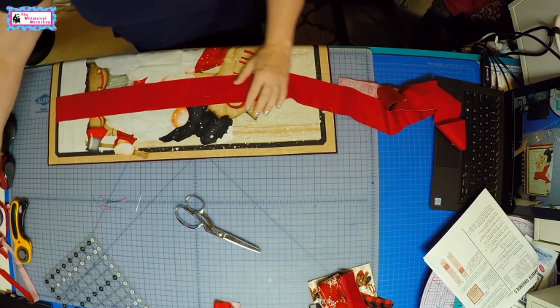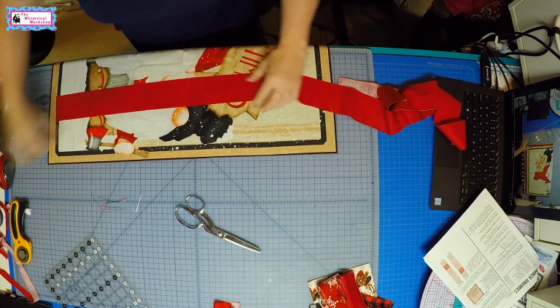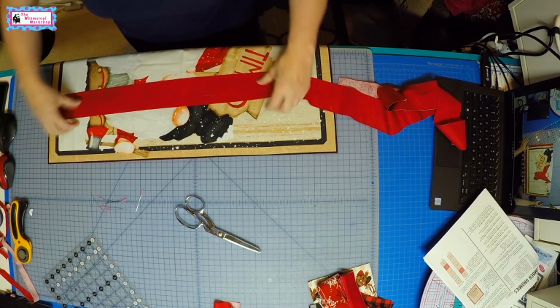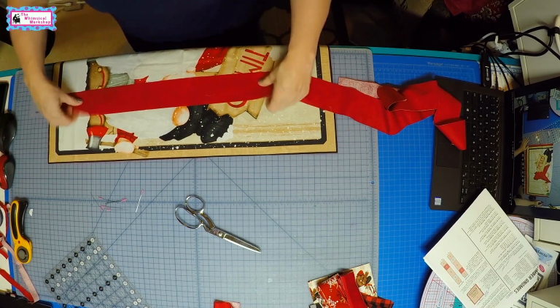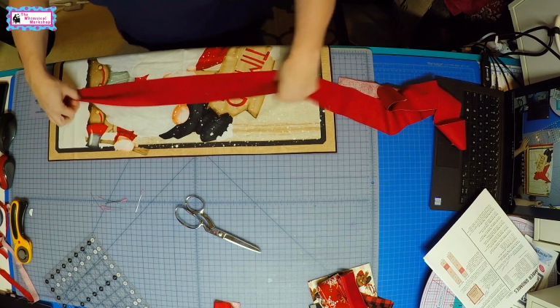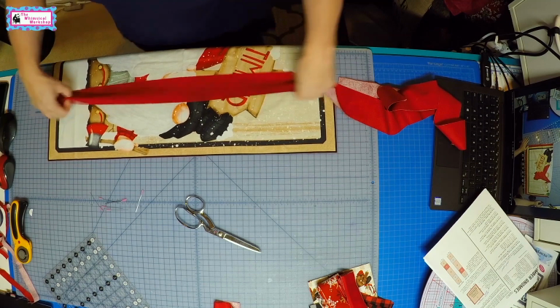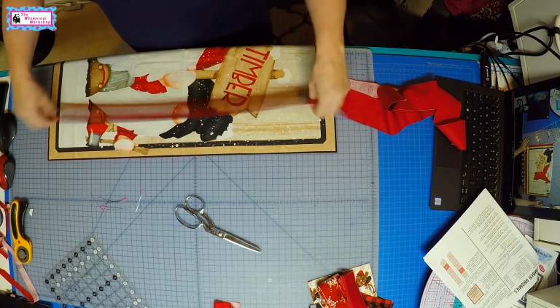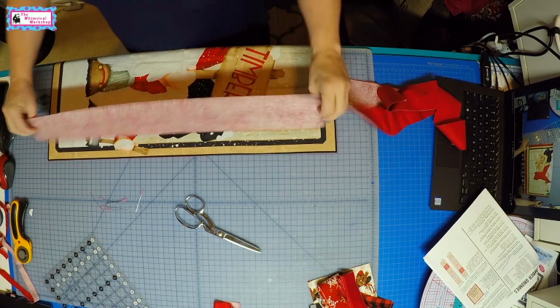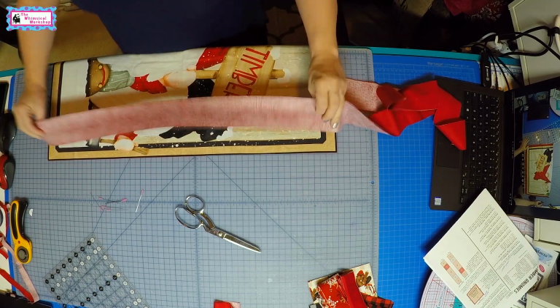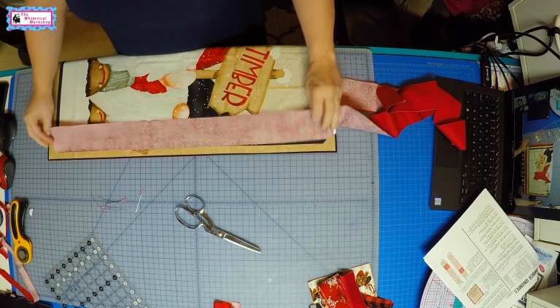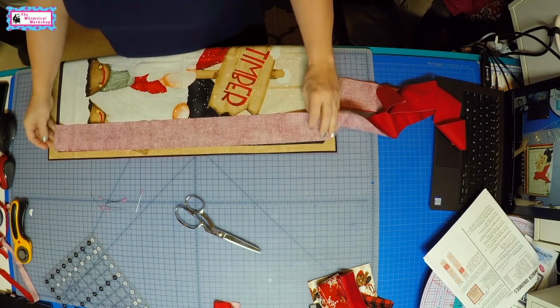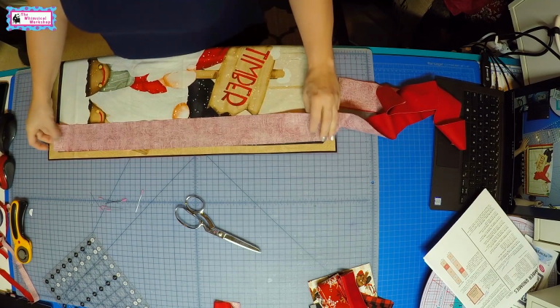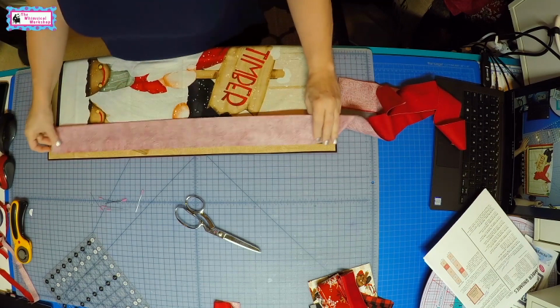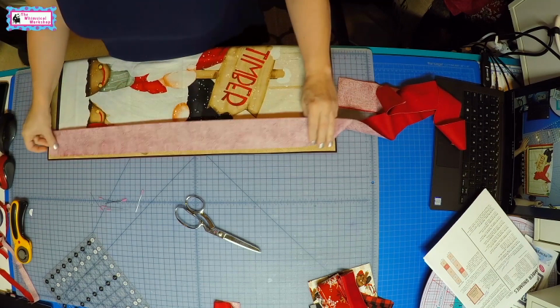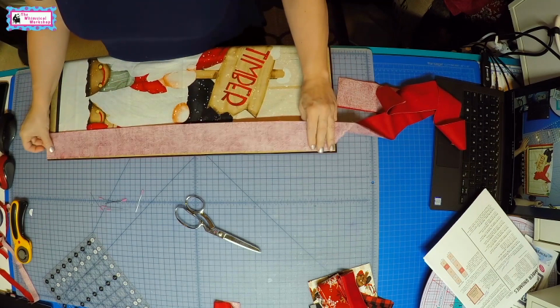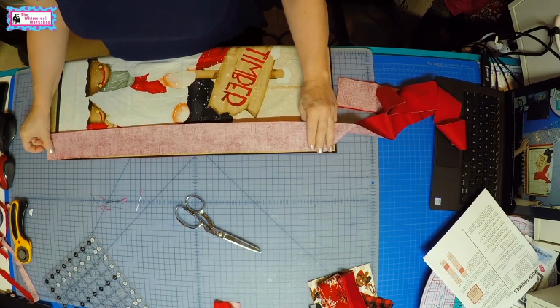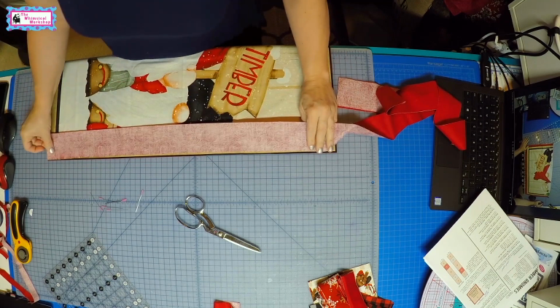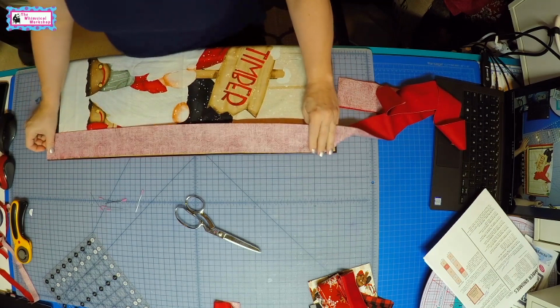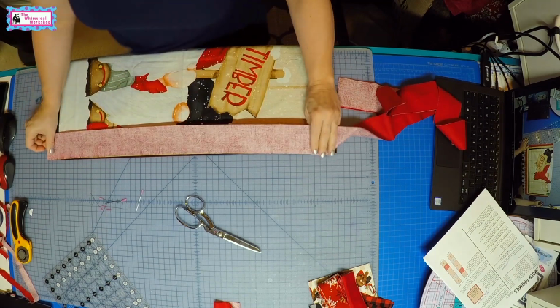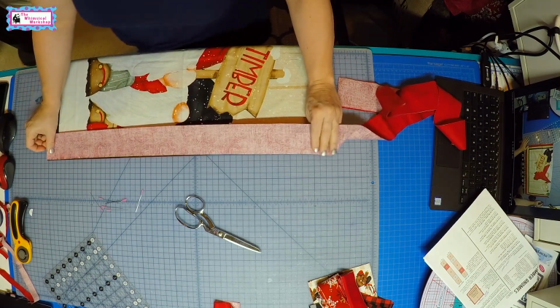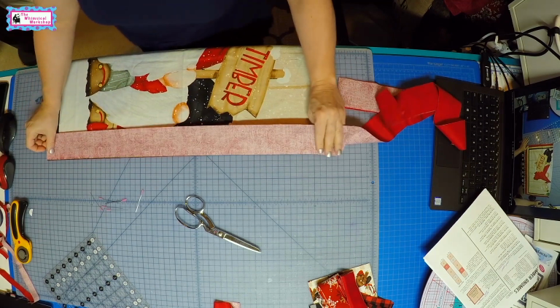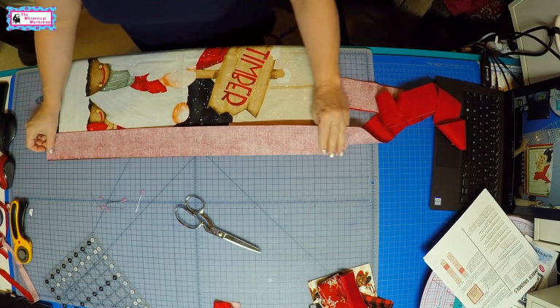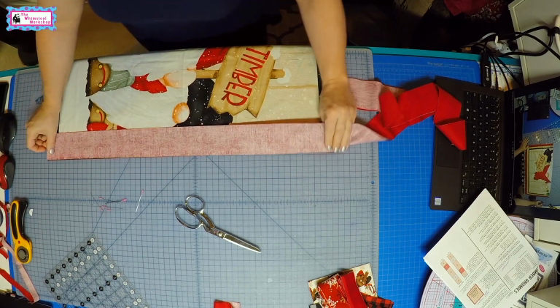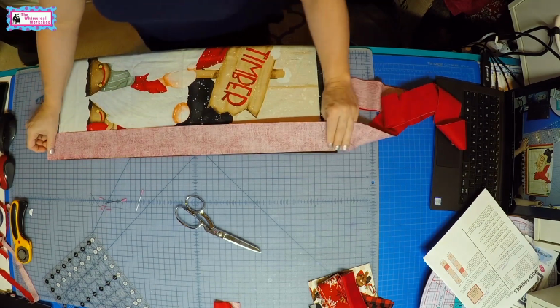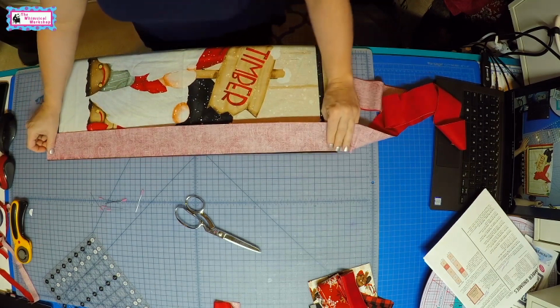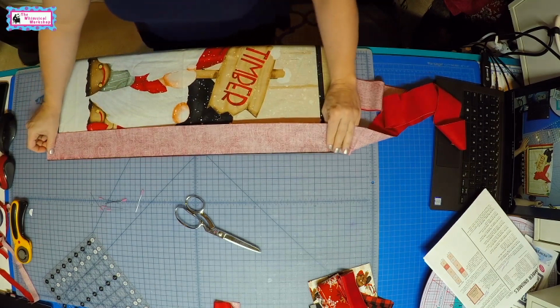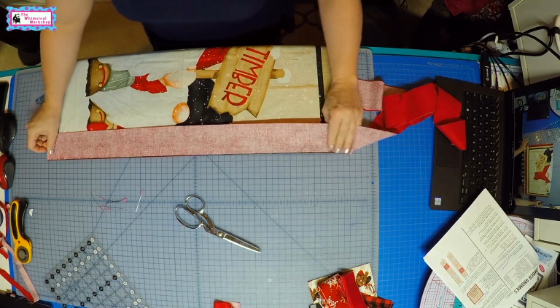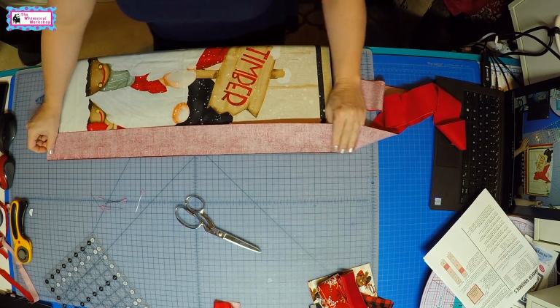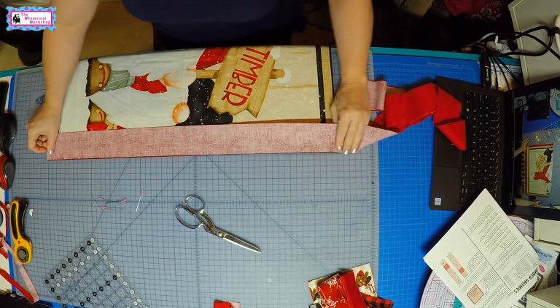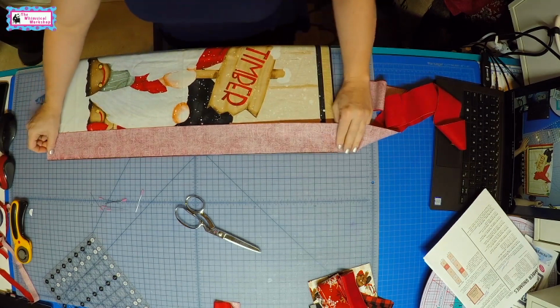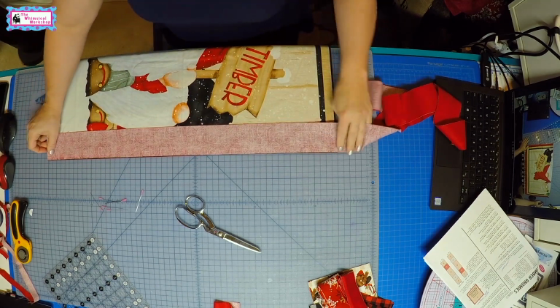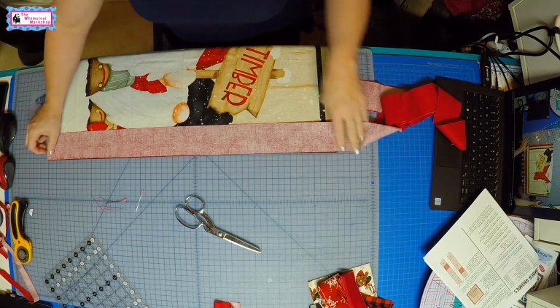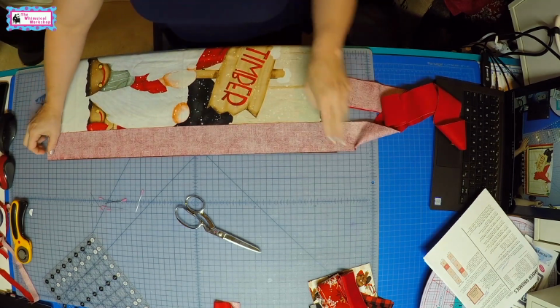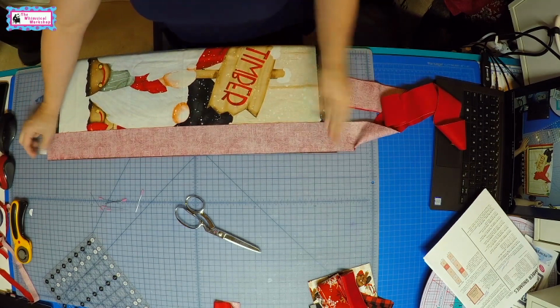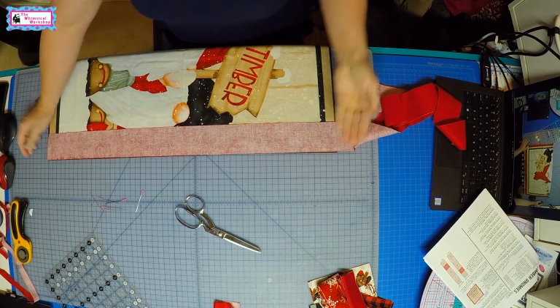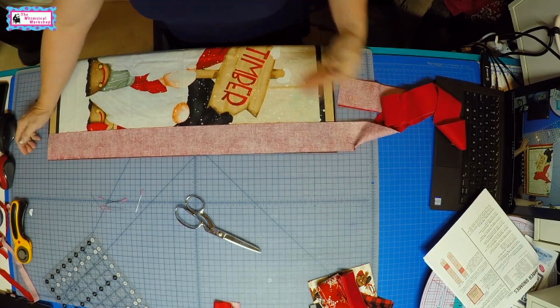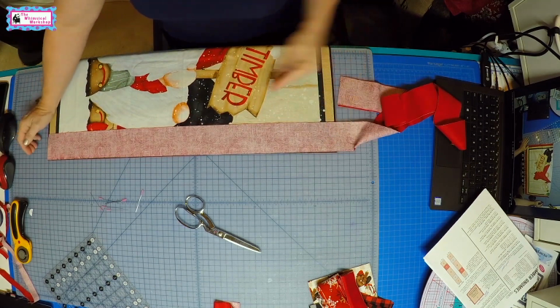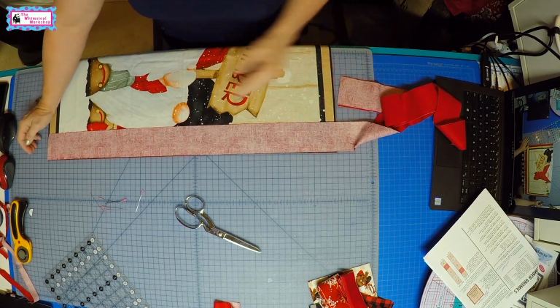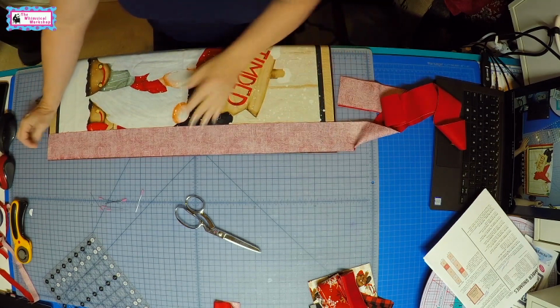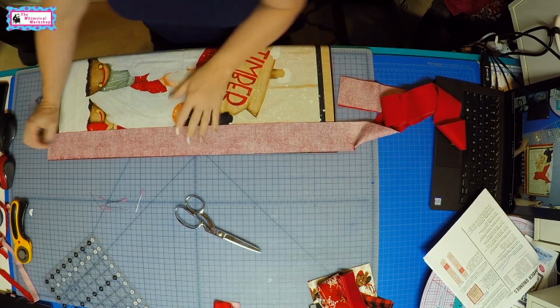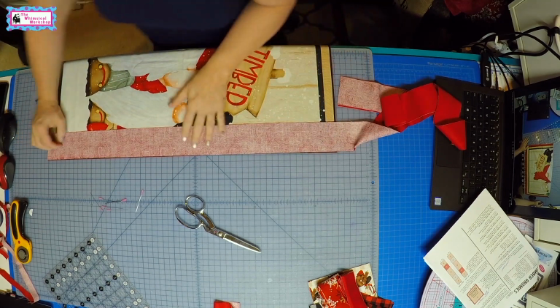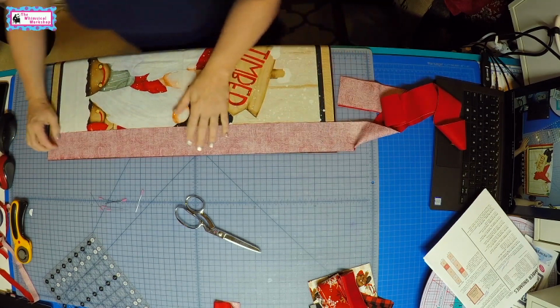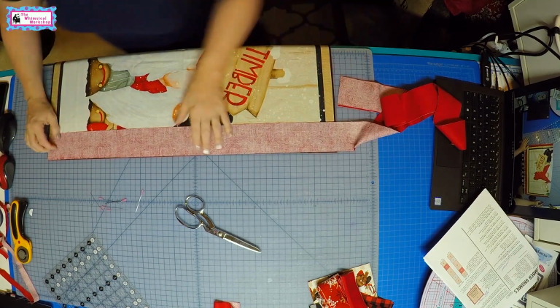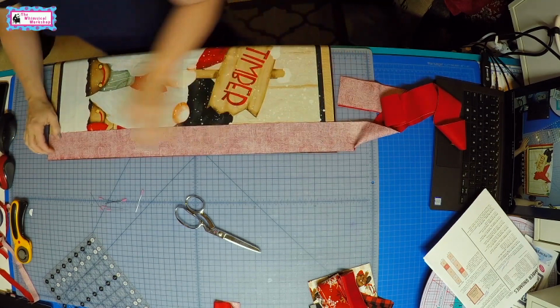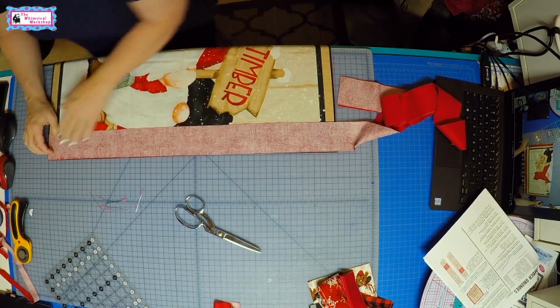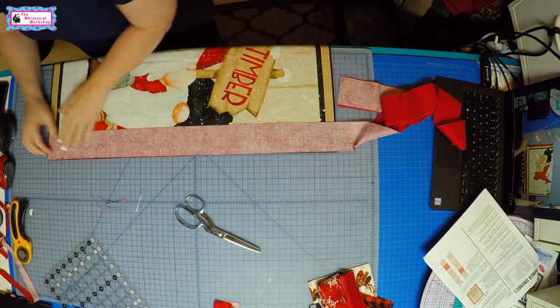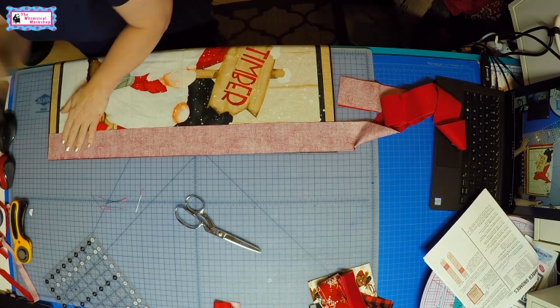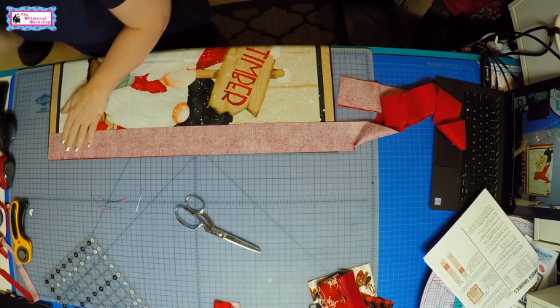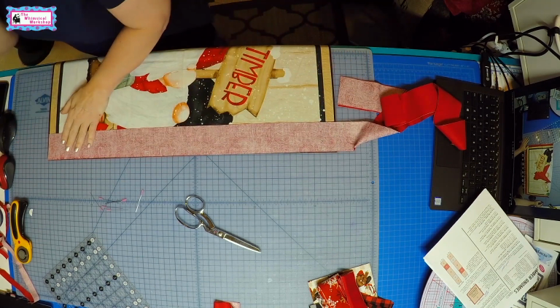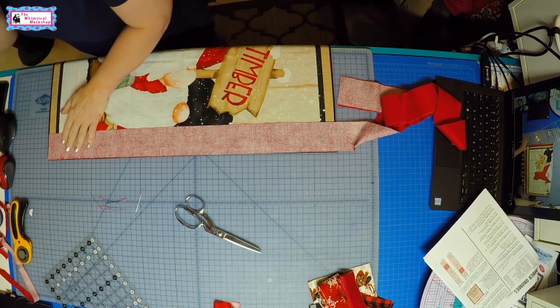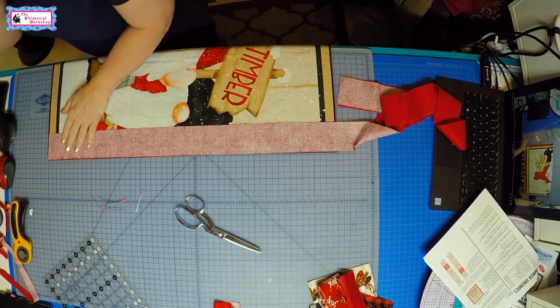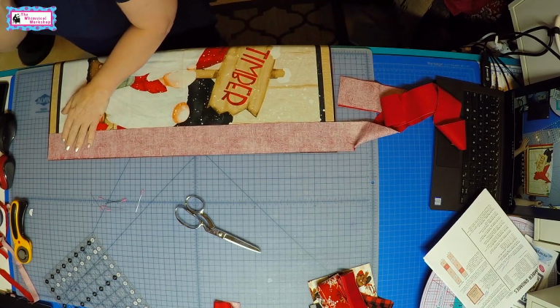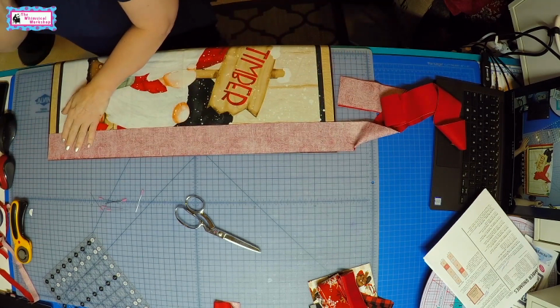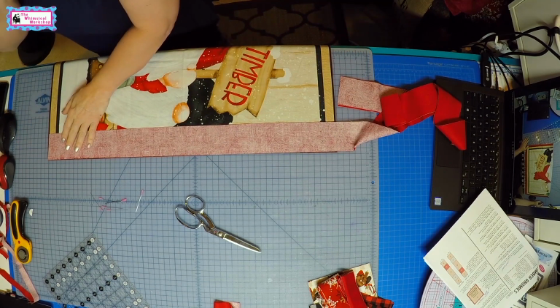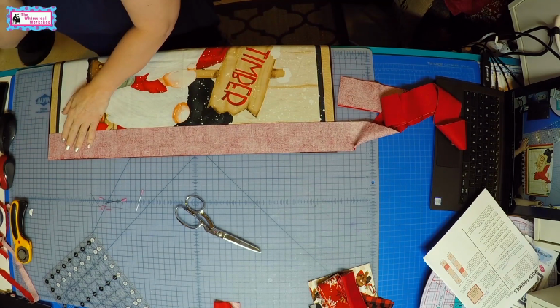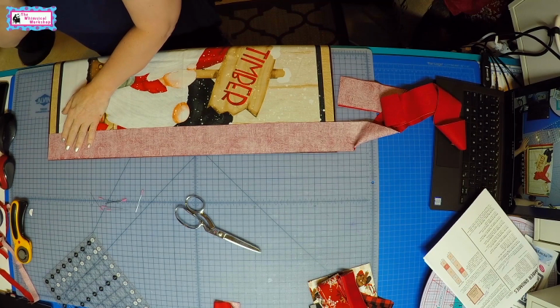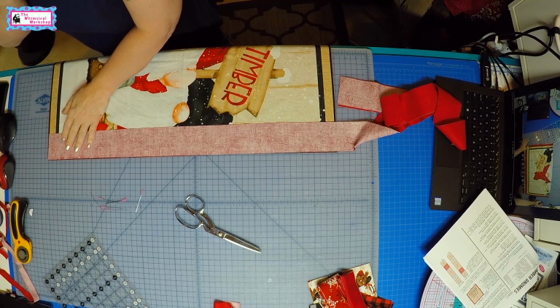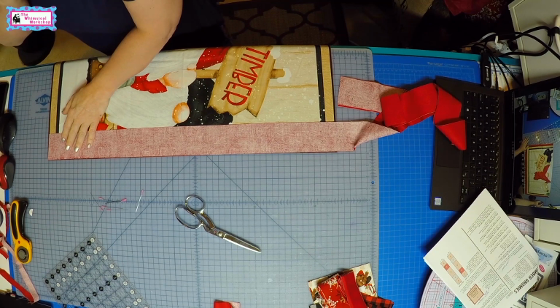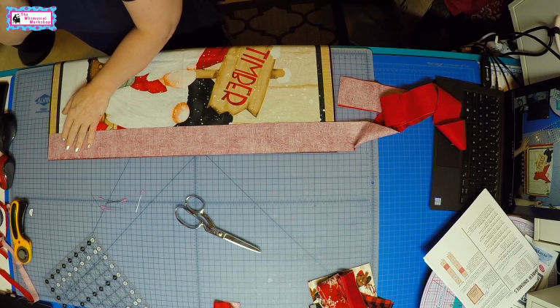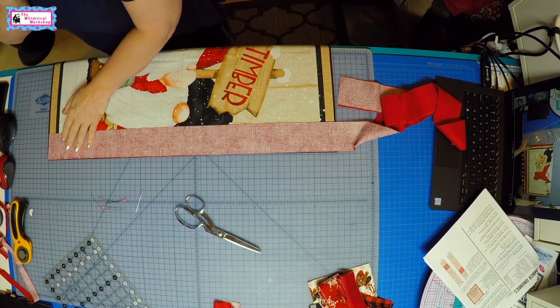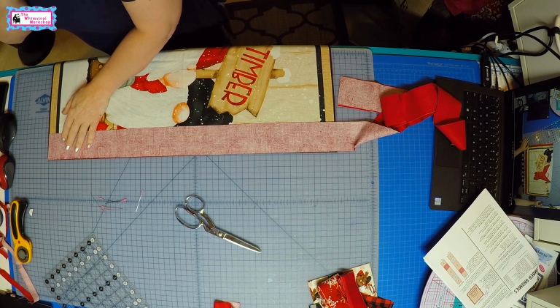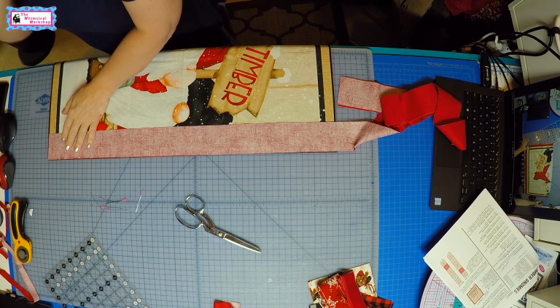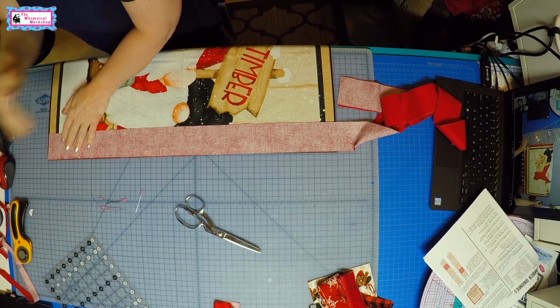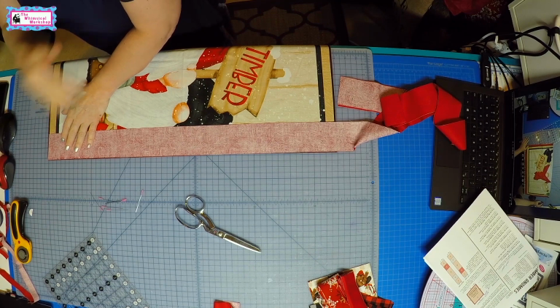So I'm going to go ahead and sew these borders on — the top and bottom borders — and then I'll be back to show you how to trim it all up.